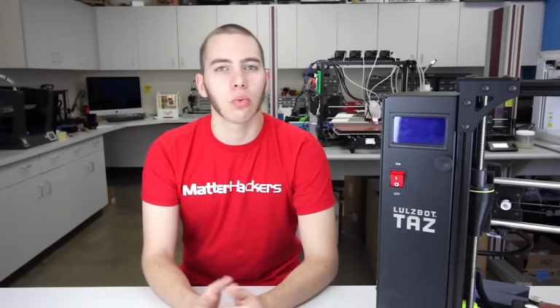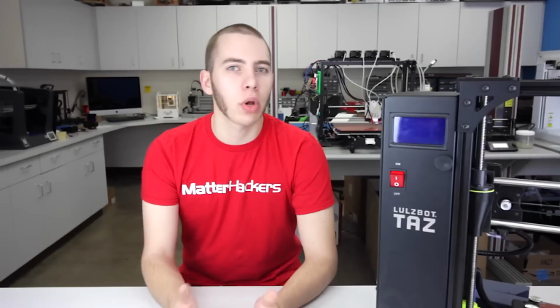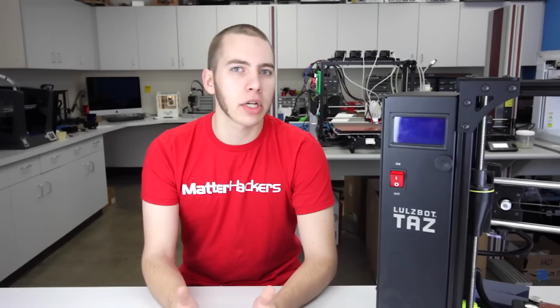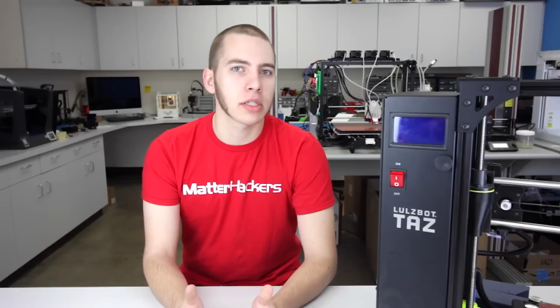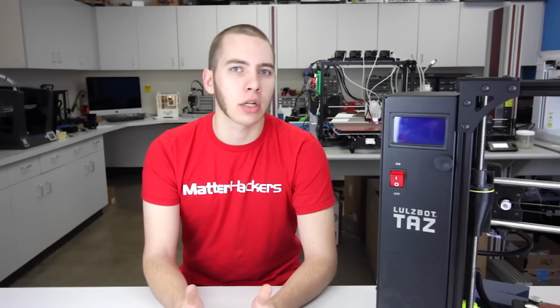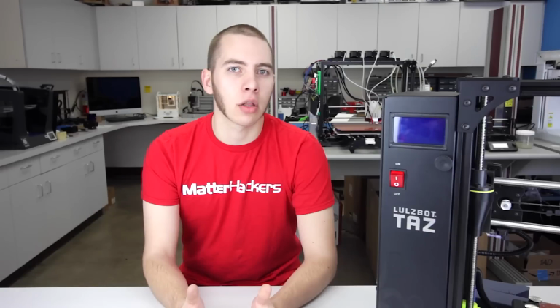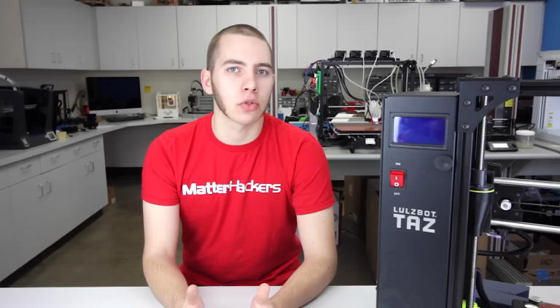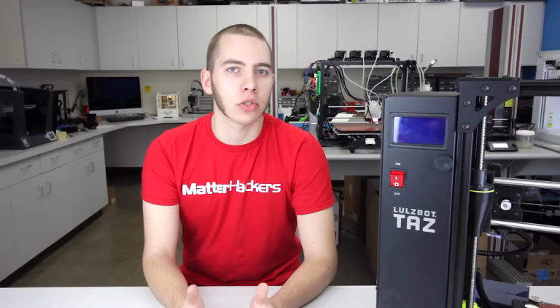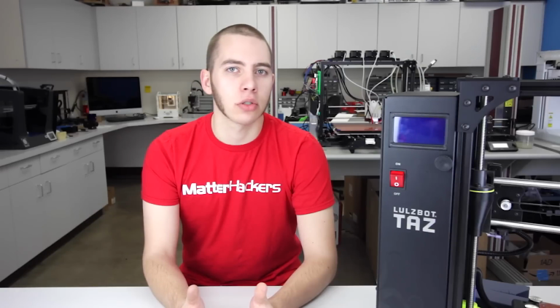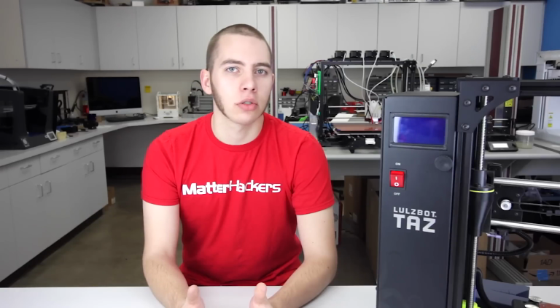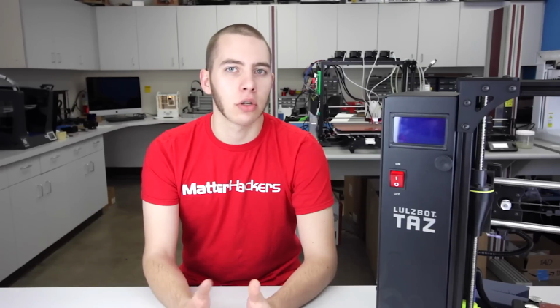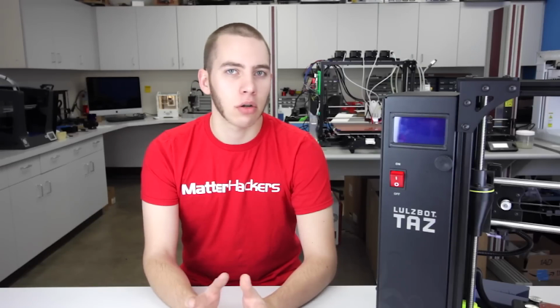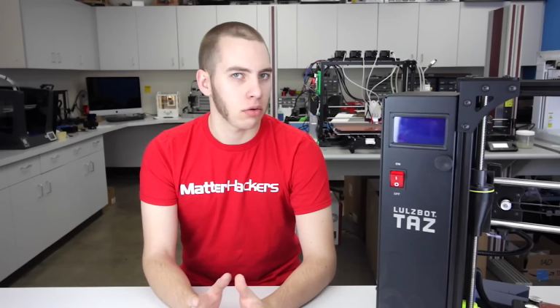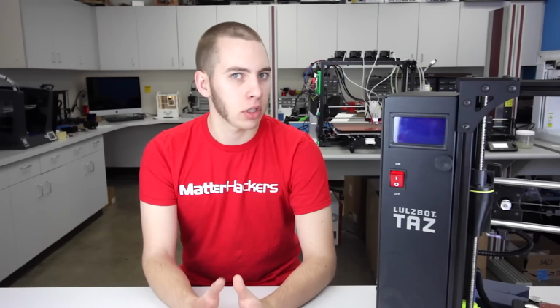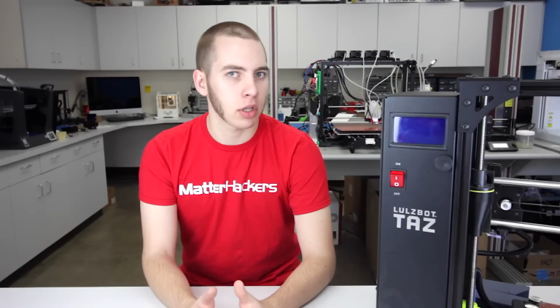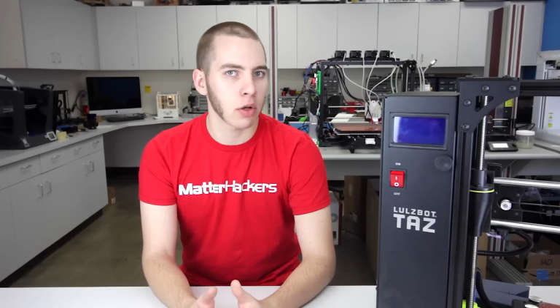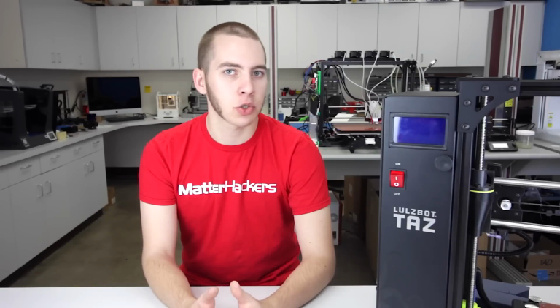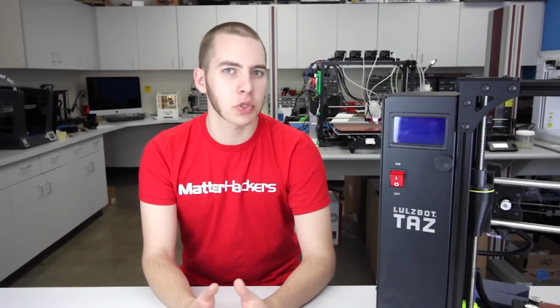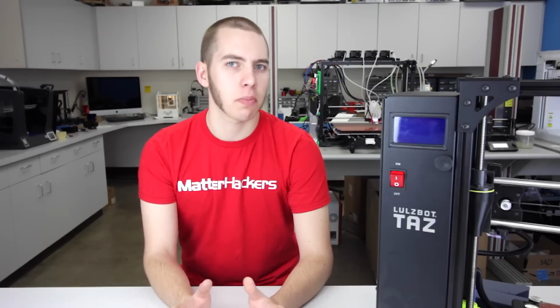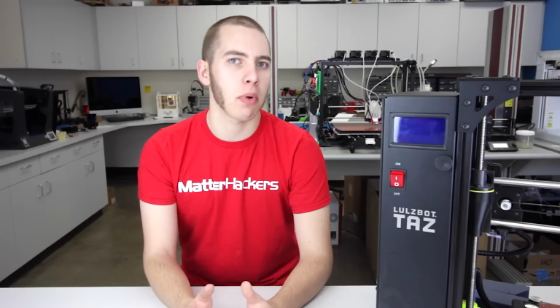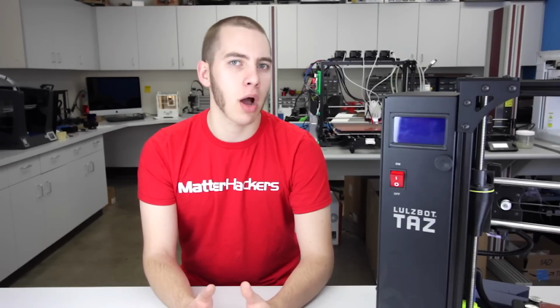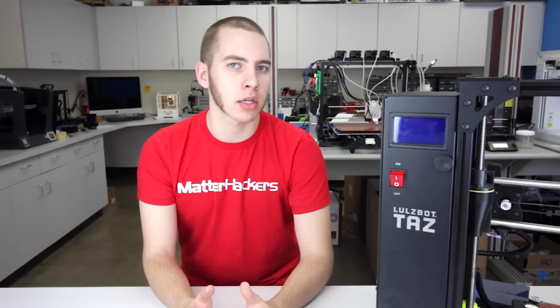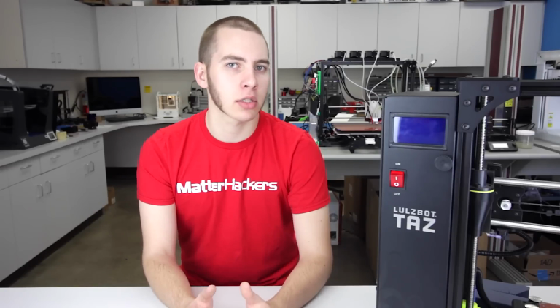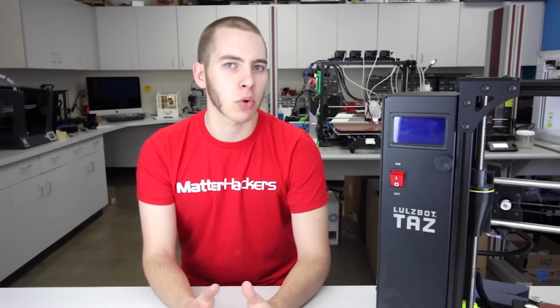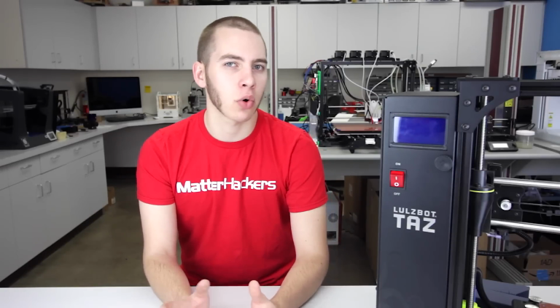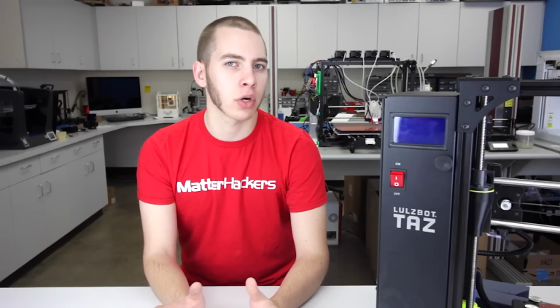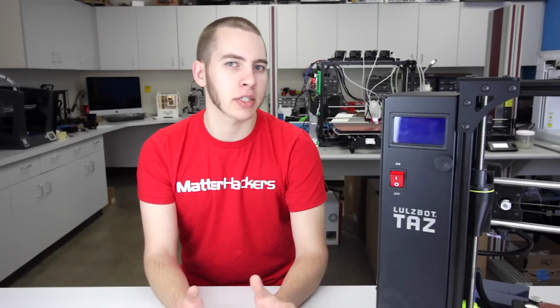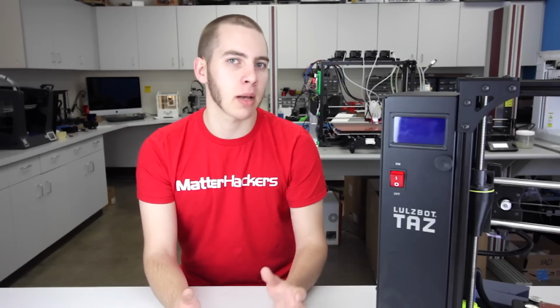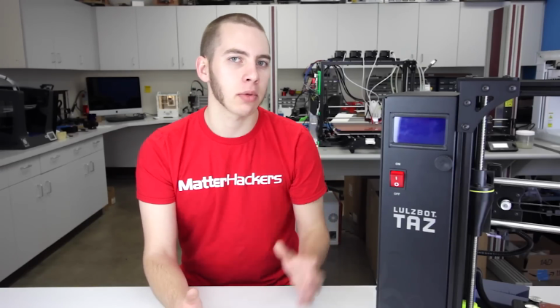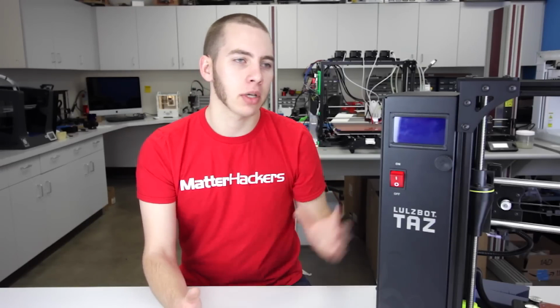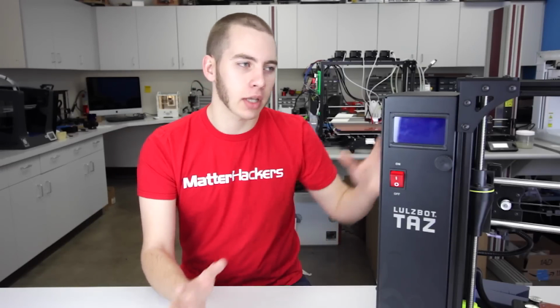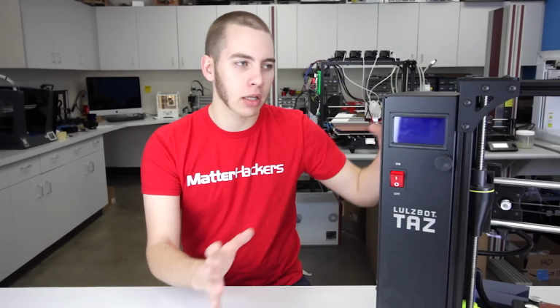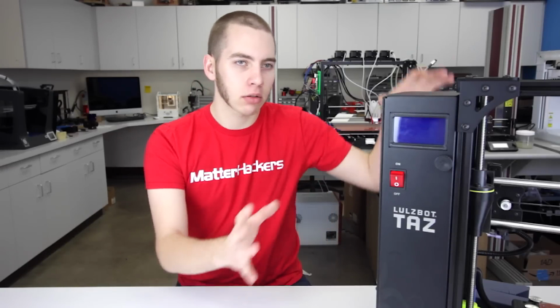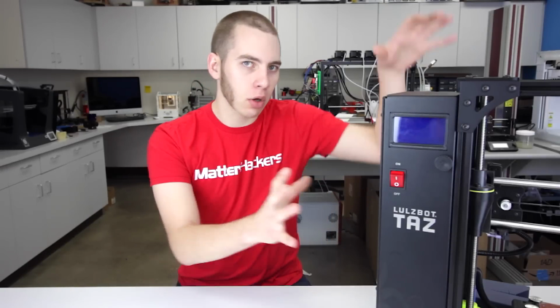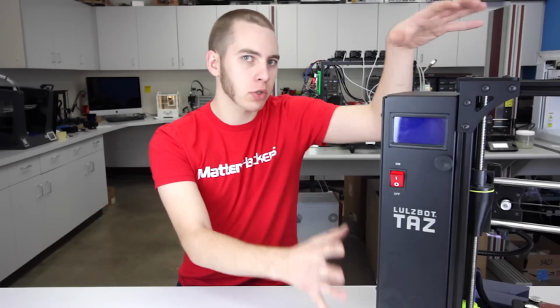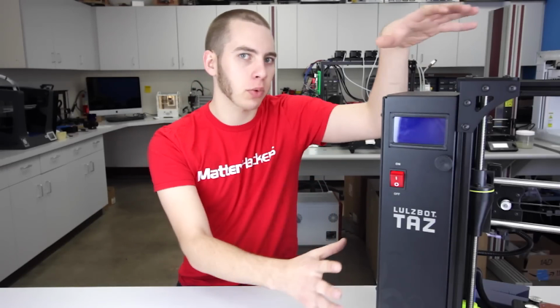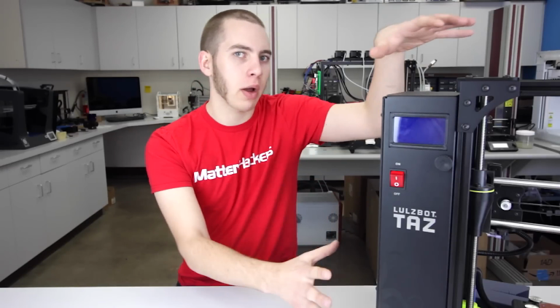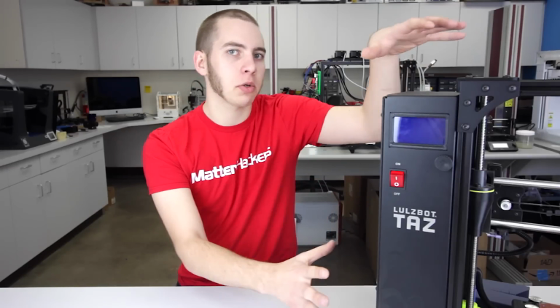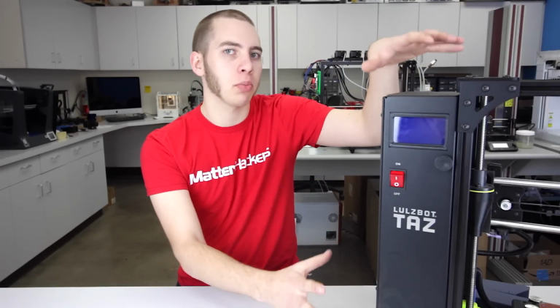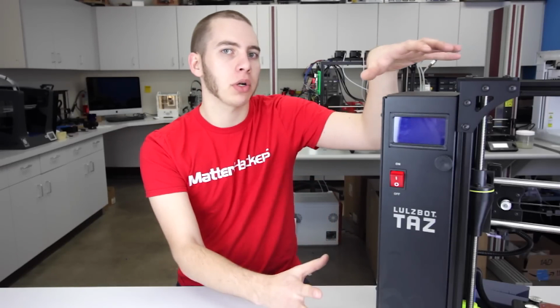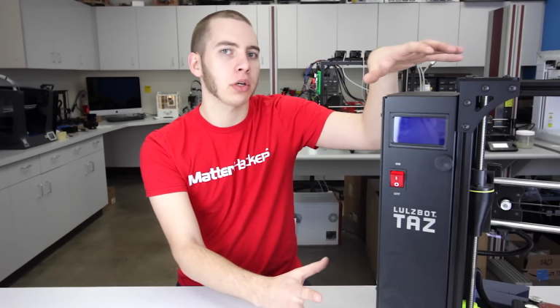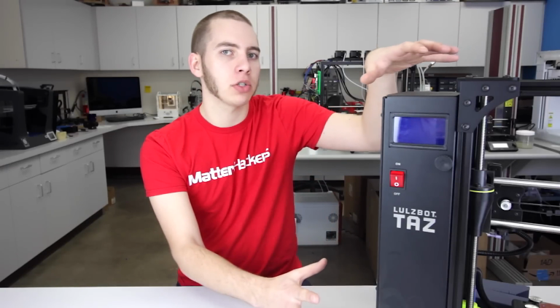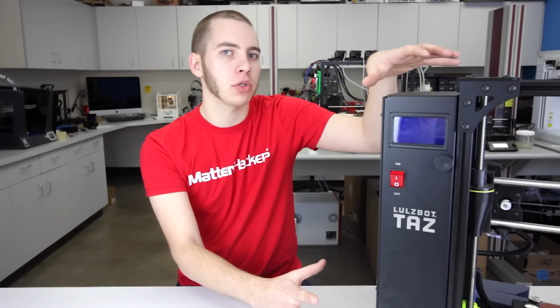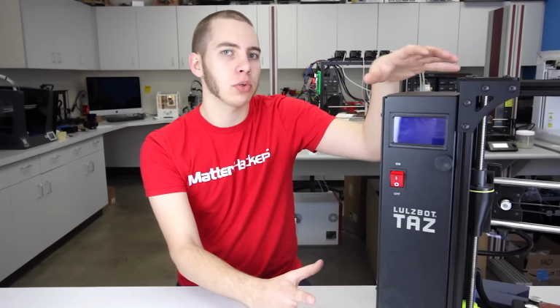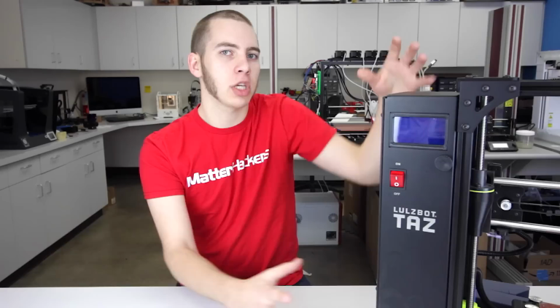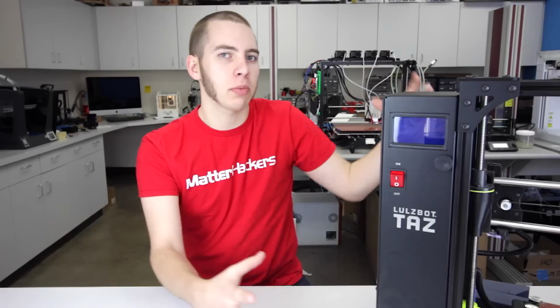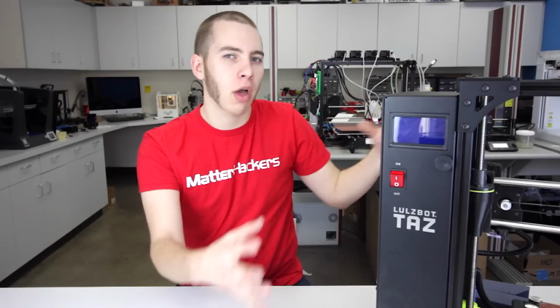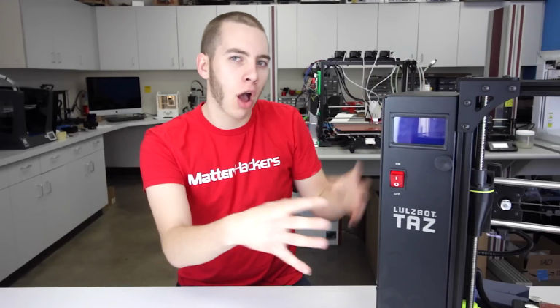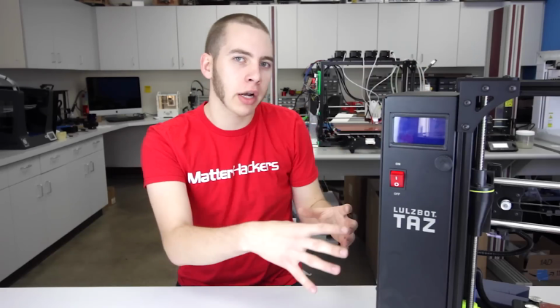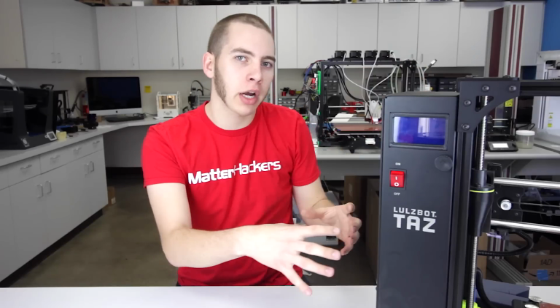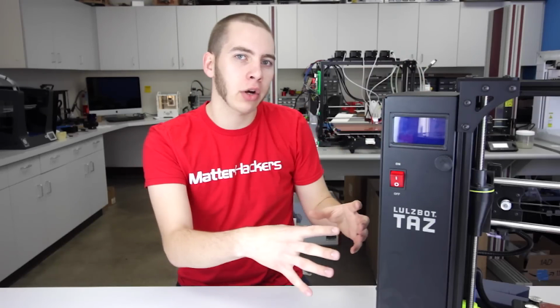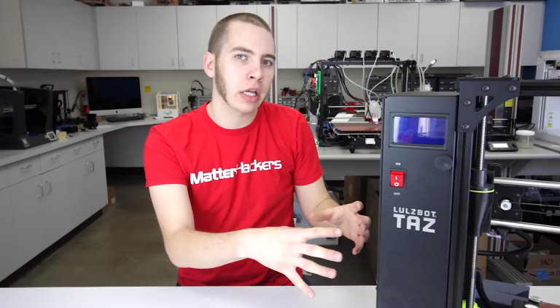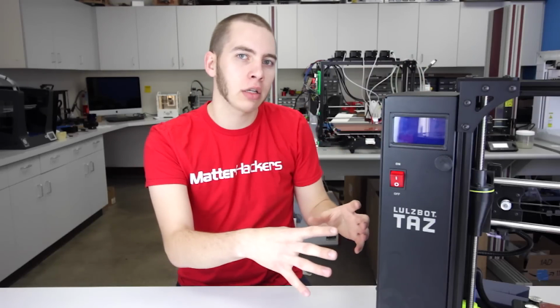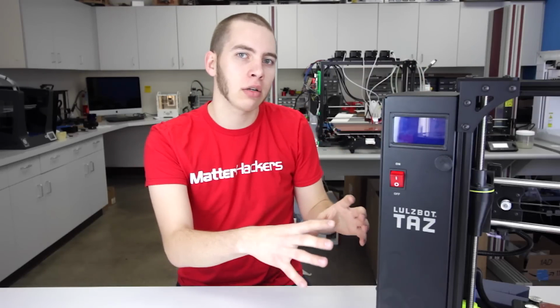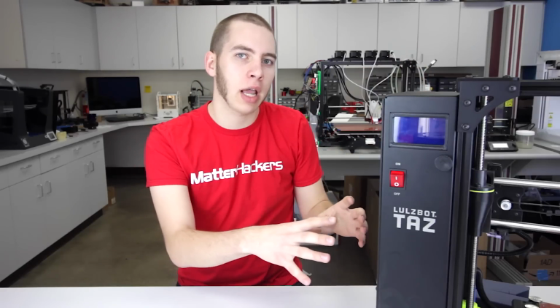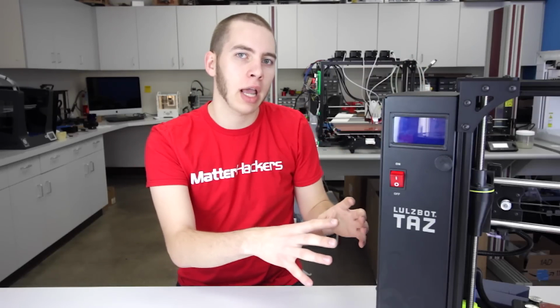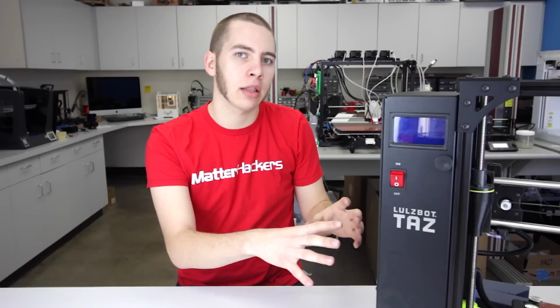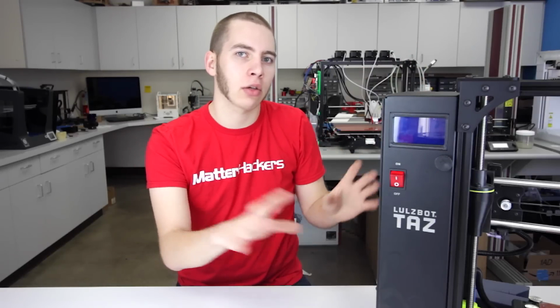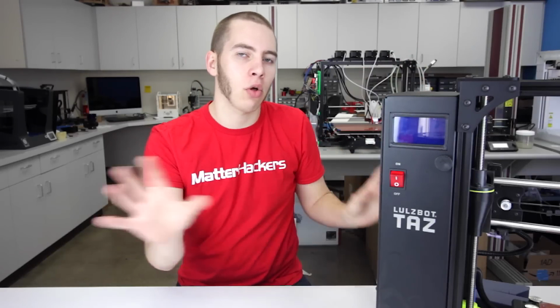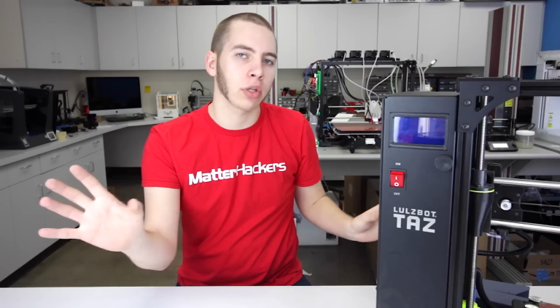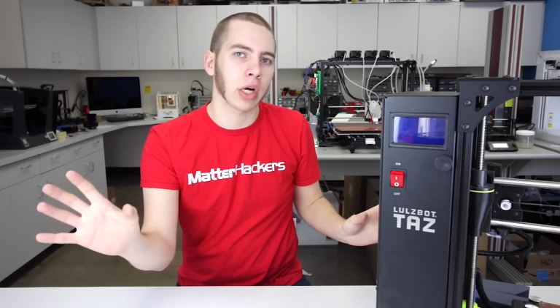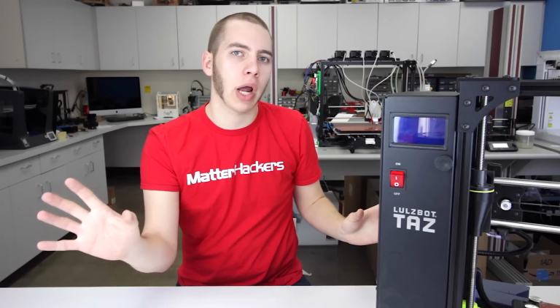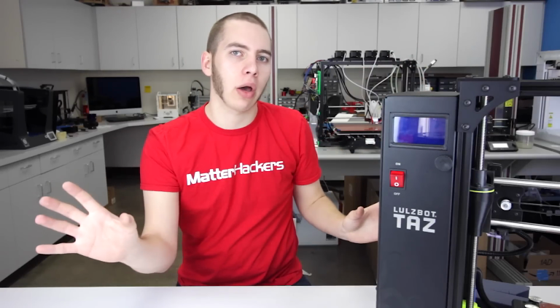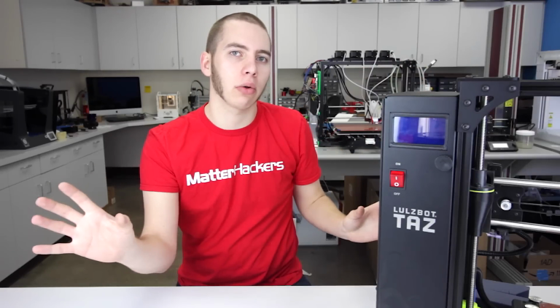What is an enclosure? An enclosure is a box or assembly that goes around your printer to keep the hot air in and the cold air out.